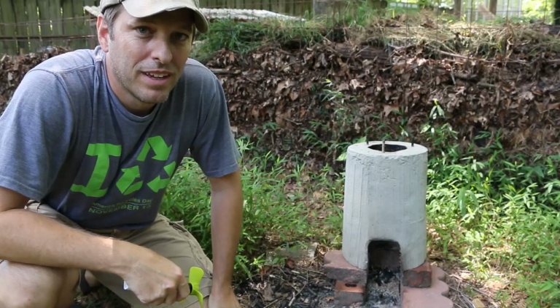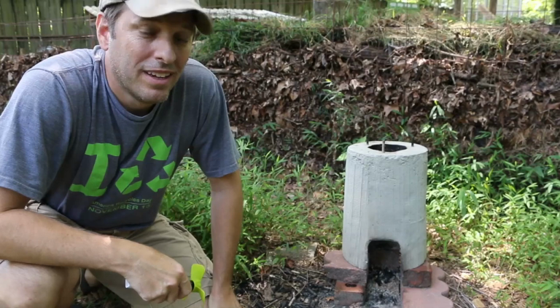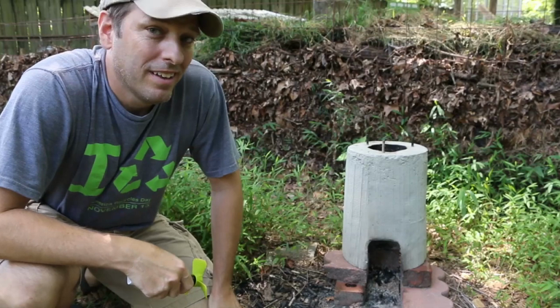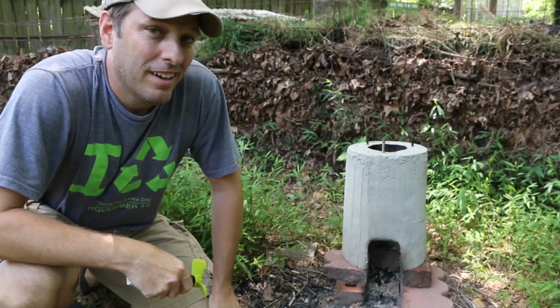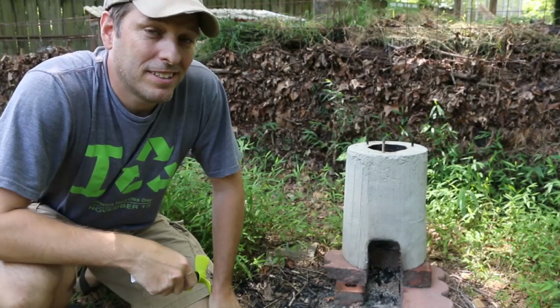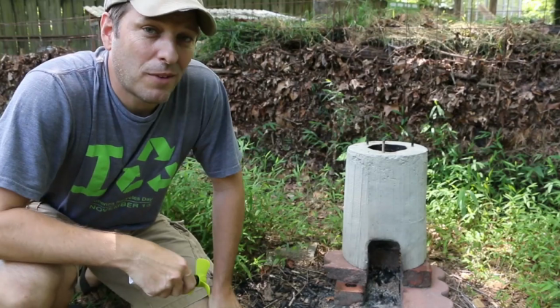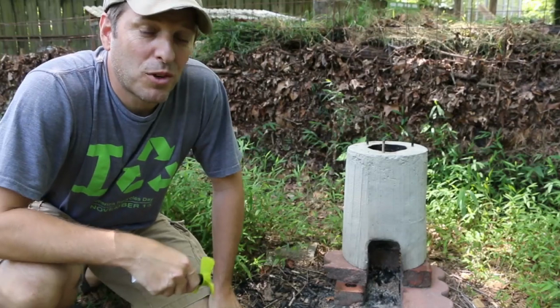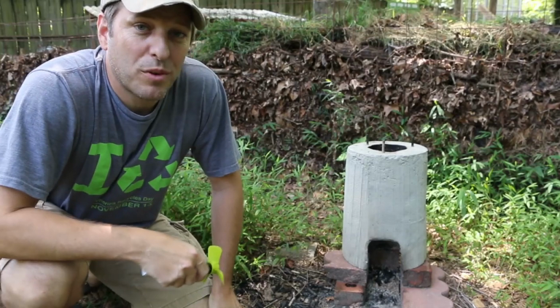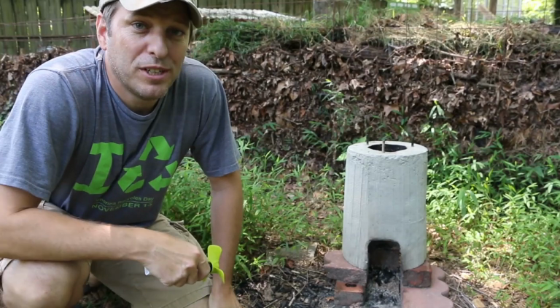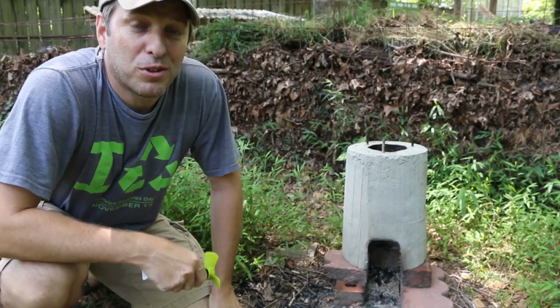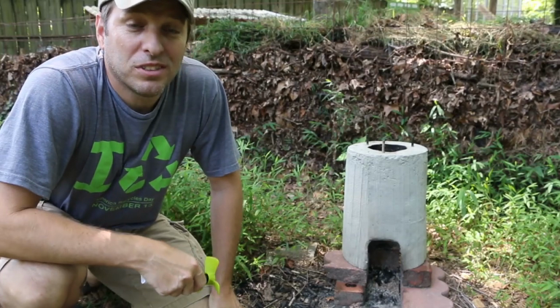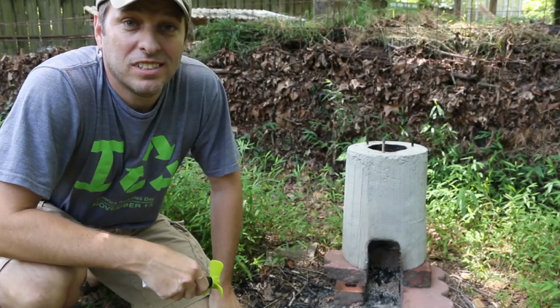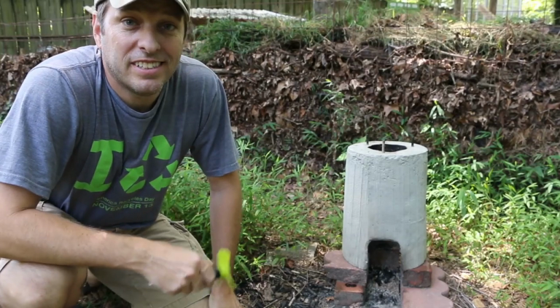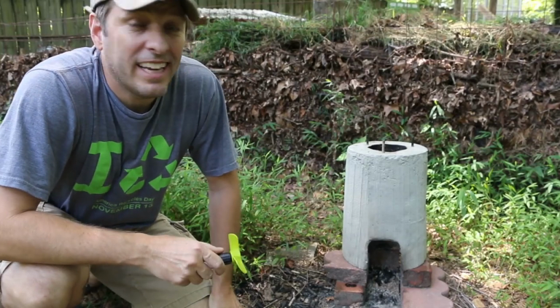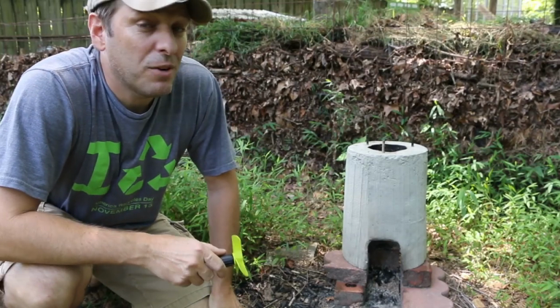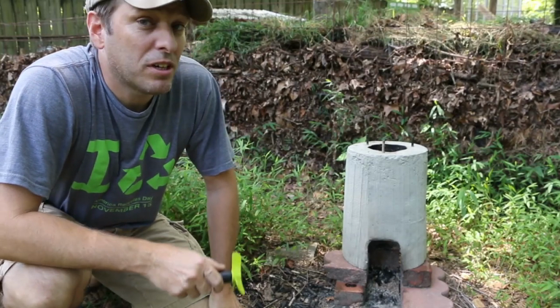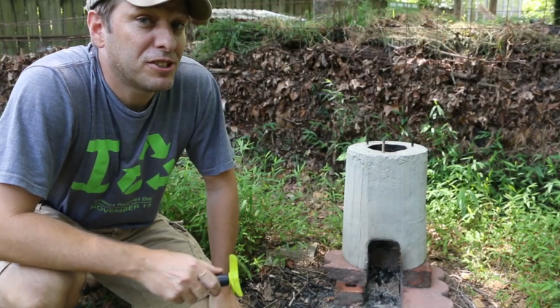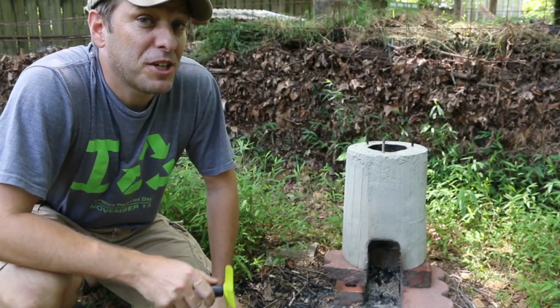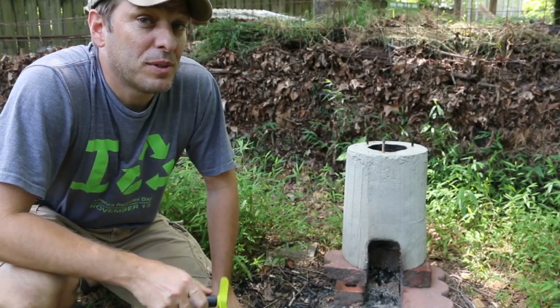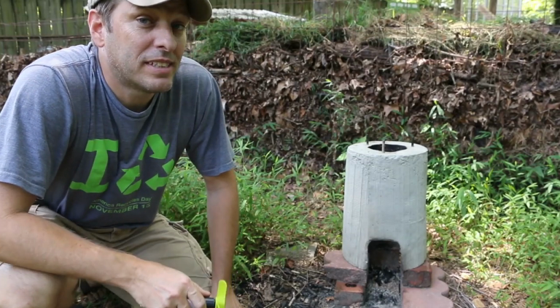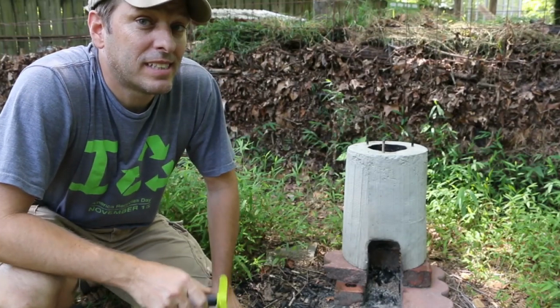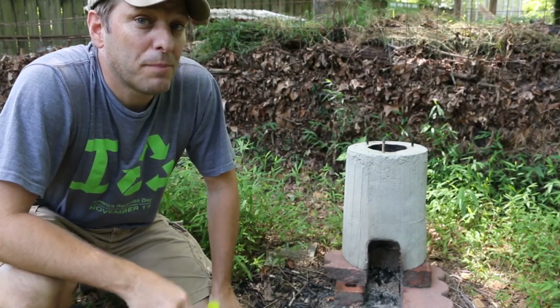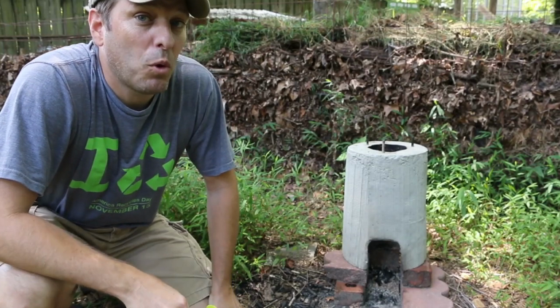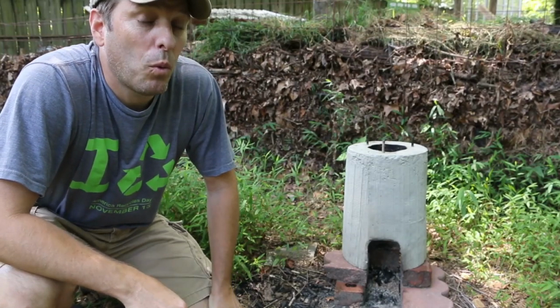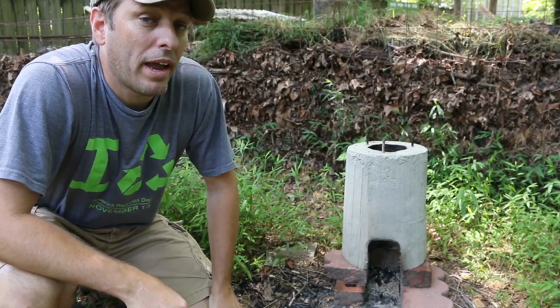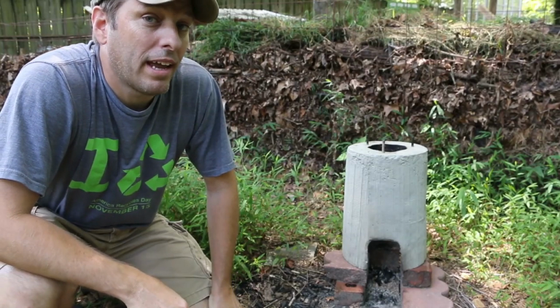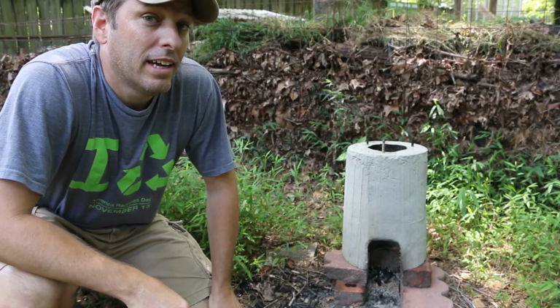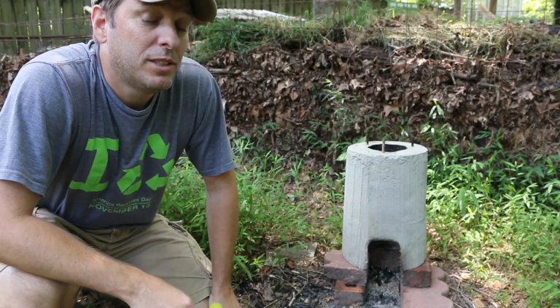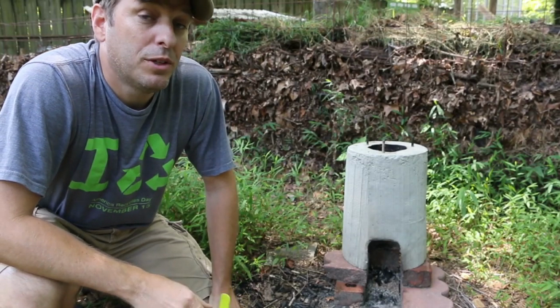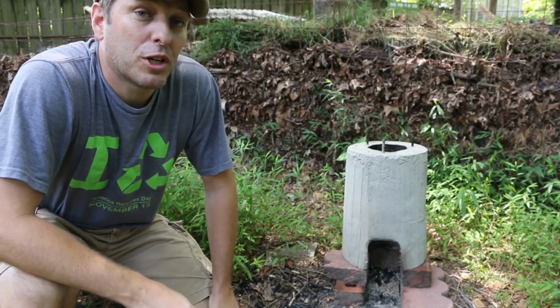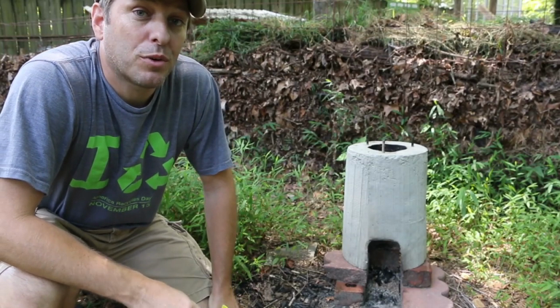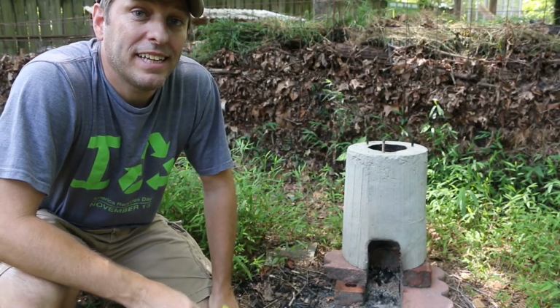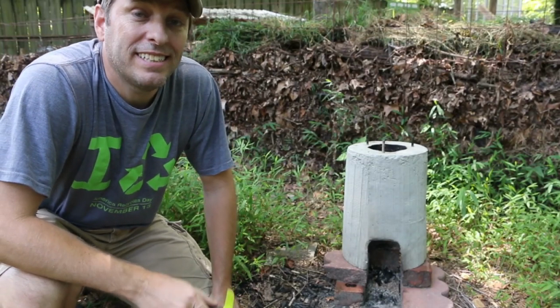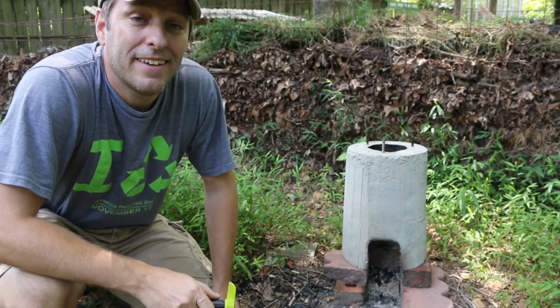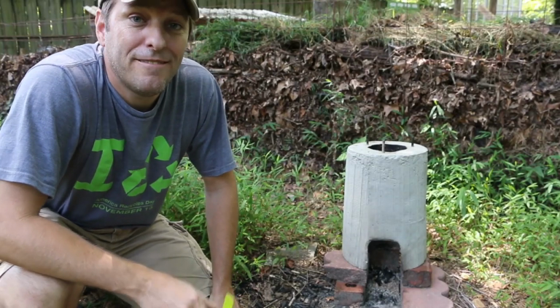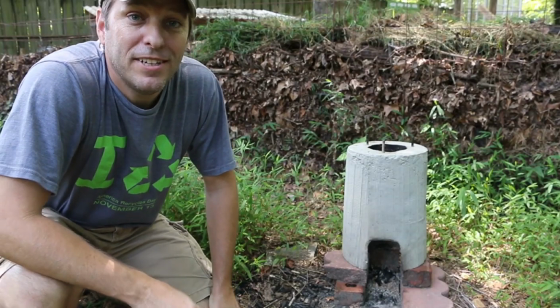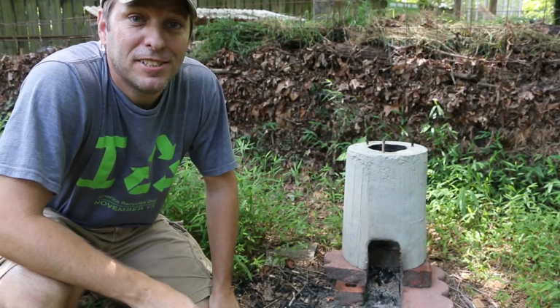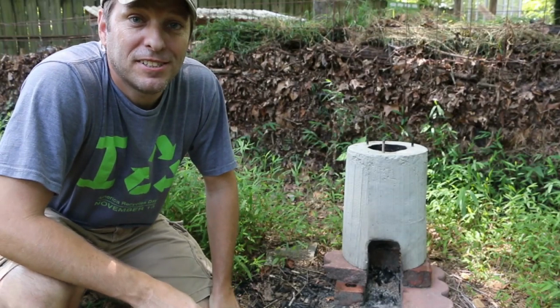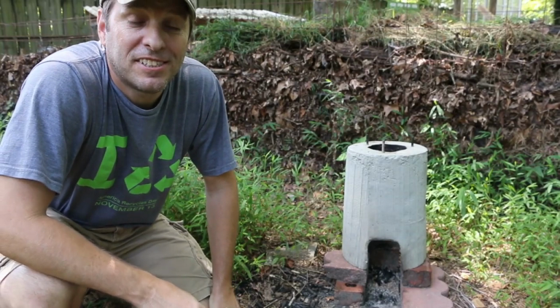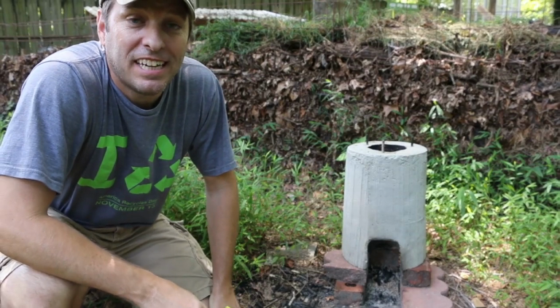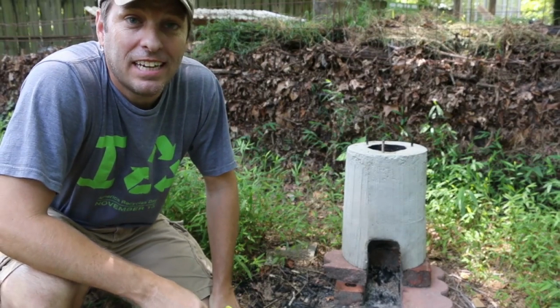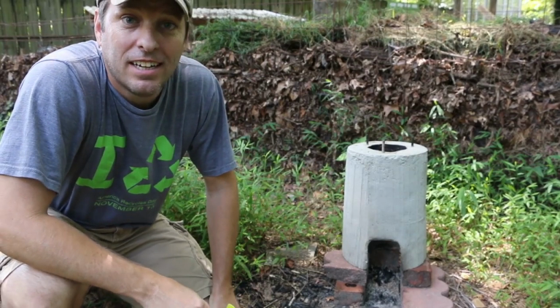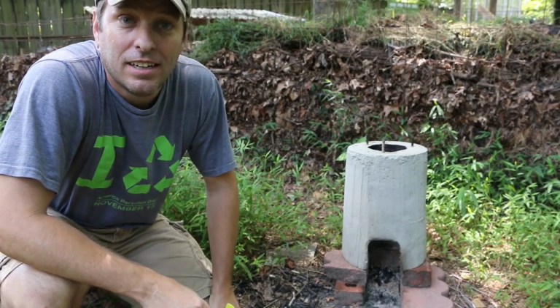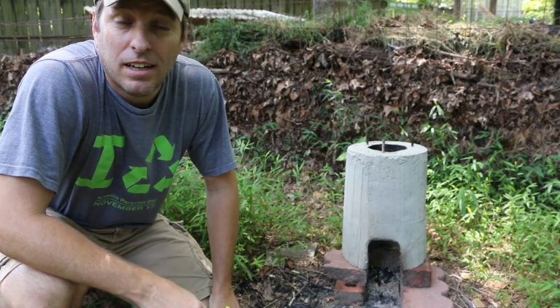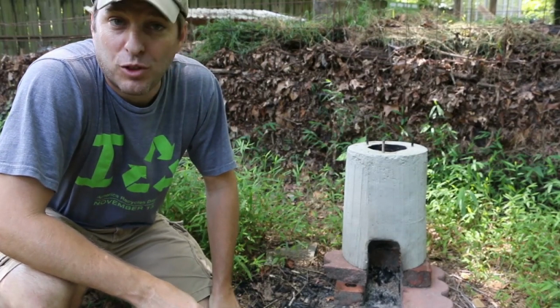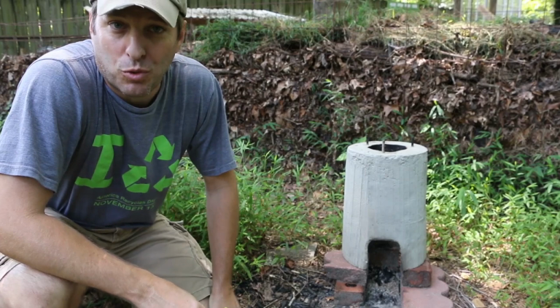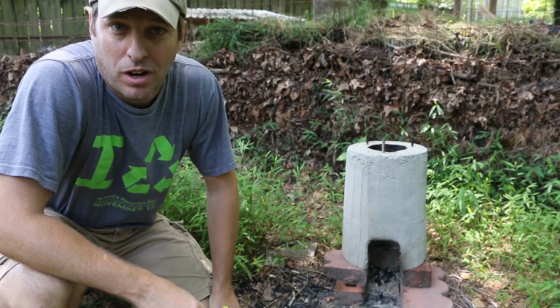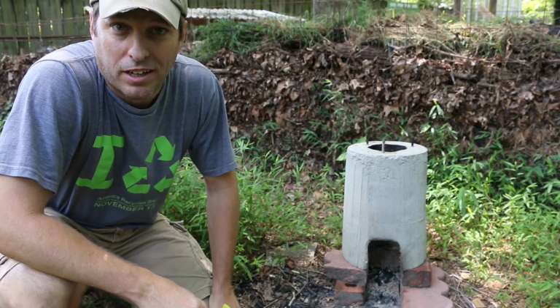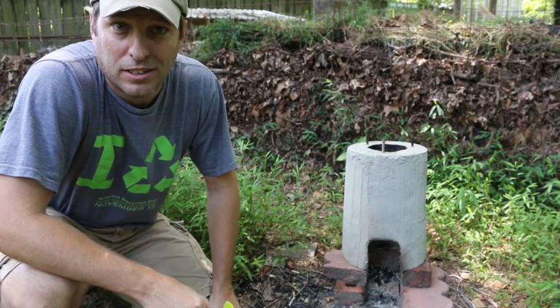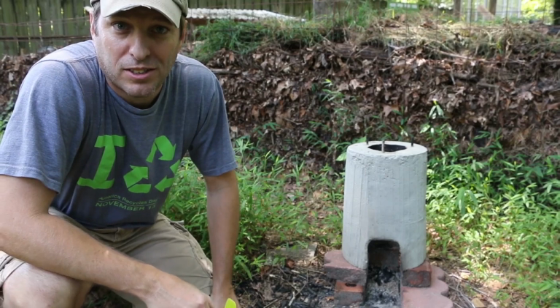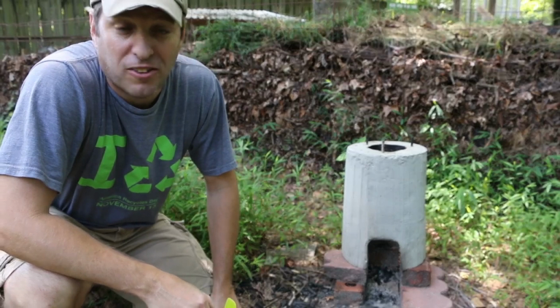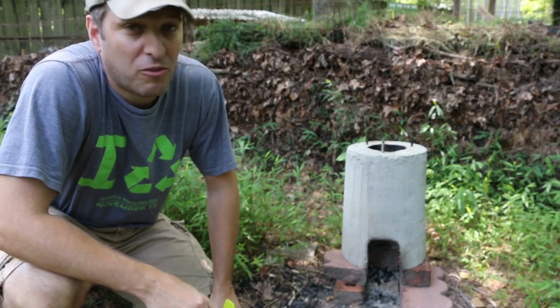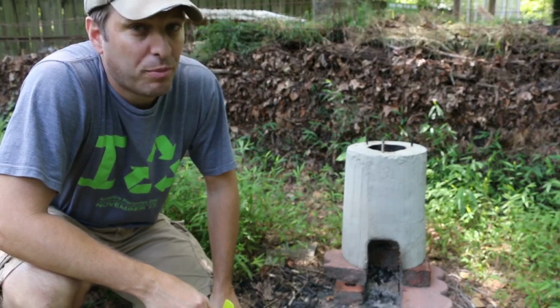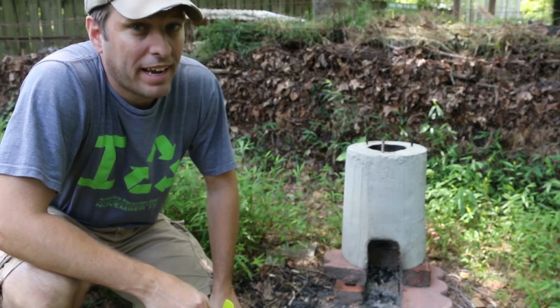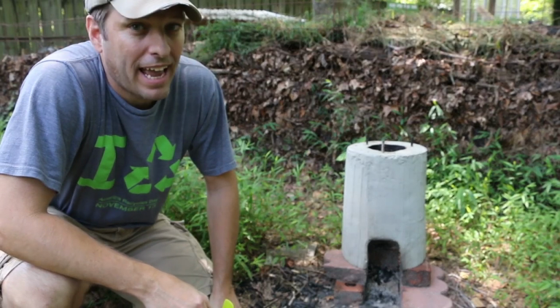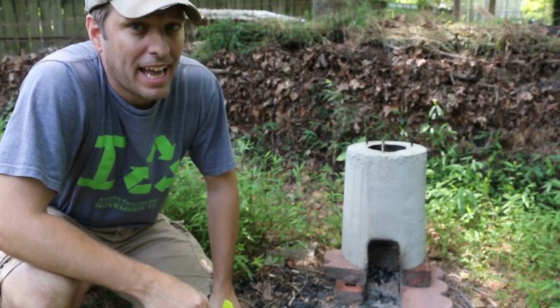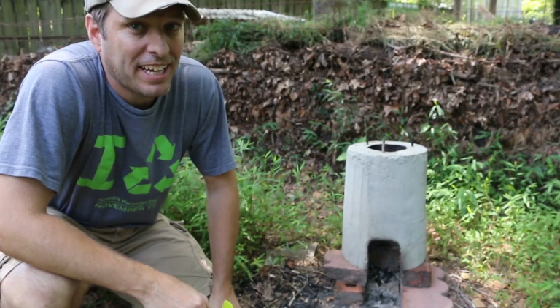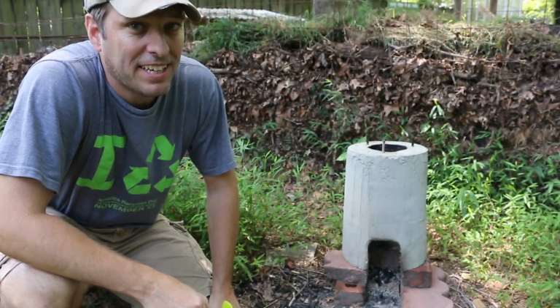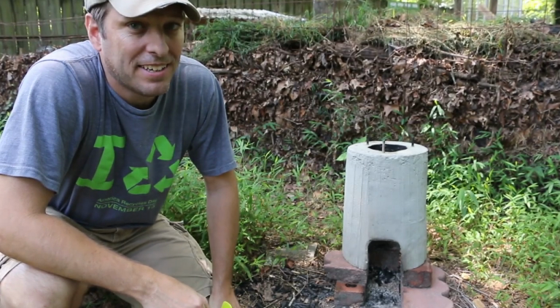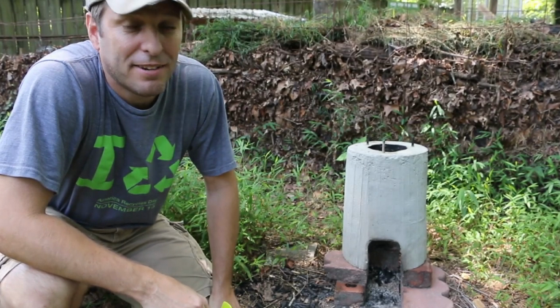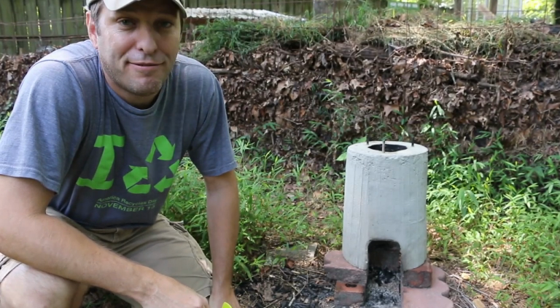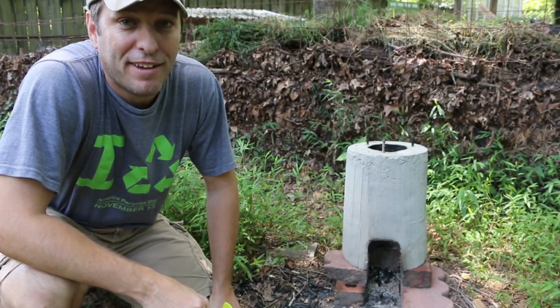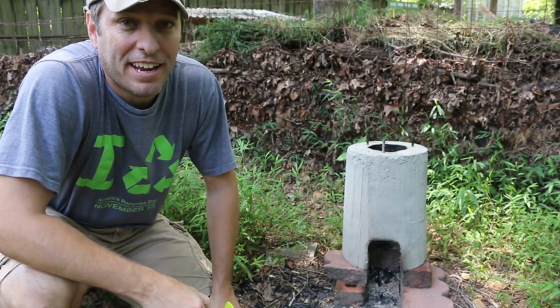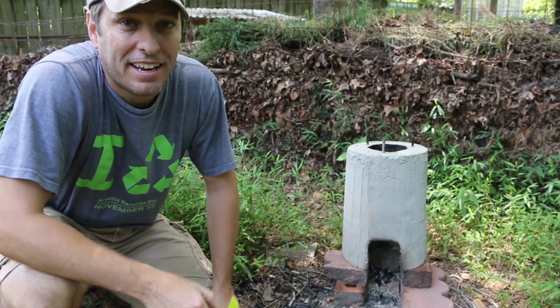Hi, it's time for Green Shorts, and today I want to show you a simple way to increase the efficiency of your rocket stove by adding a fan.